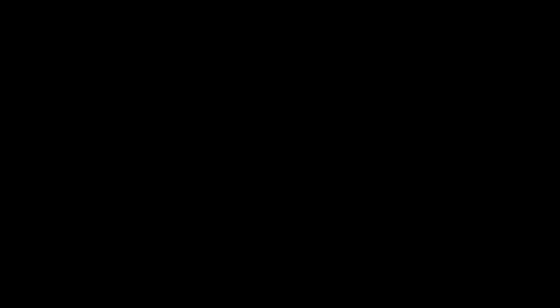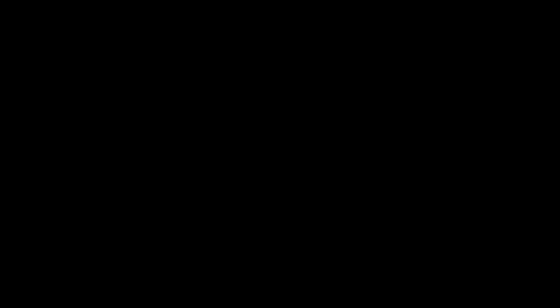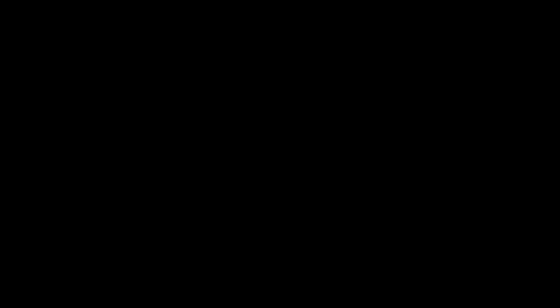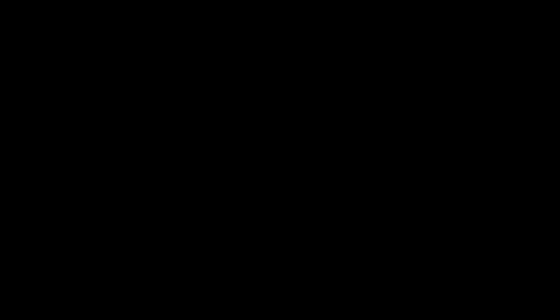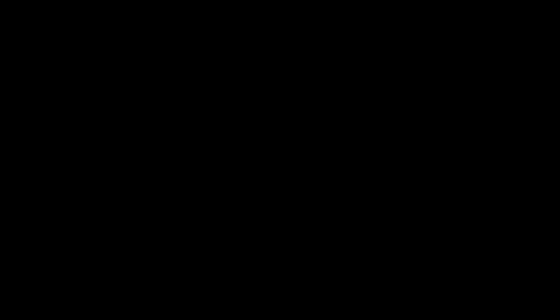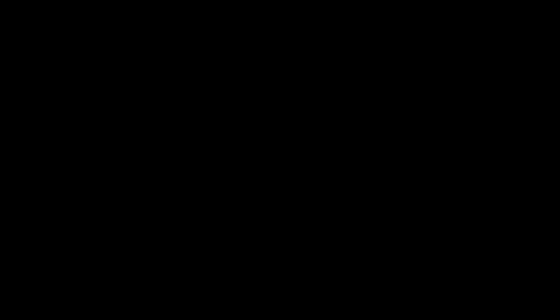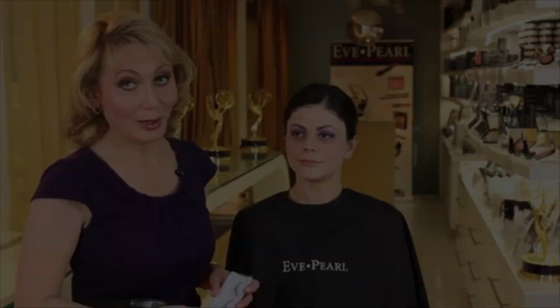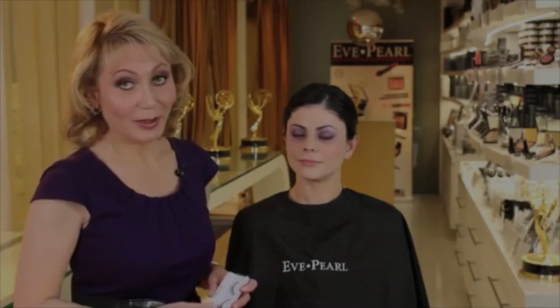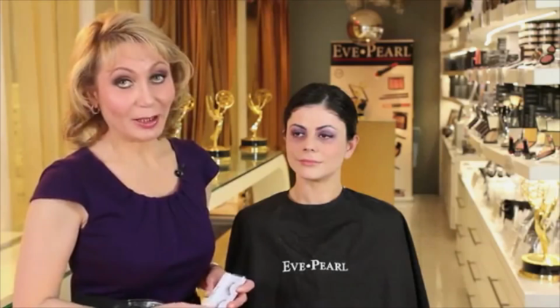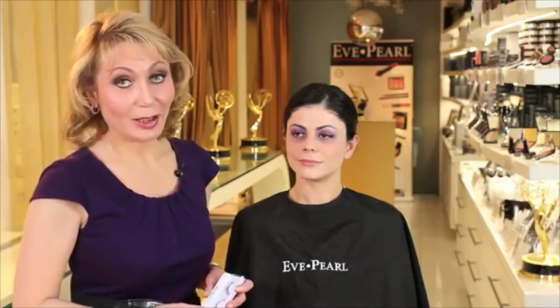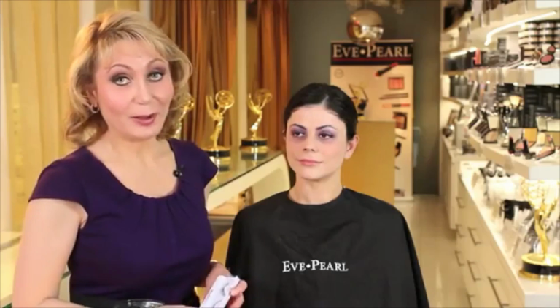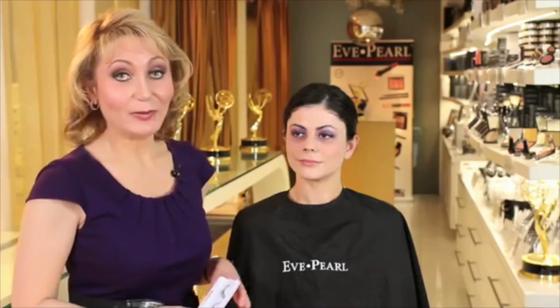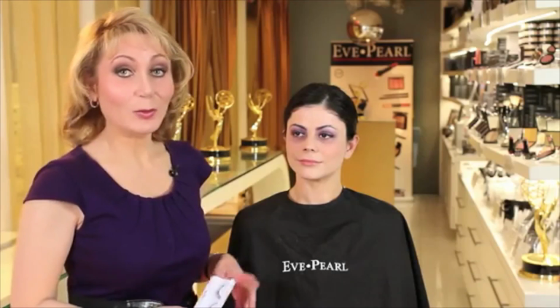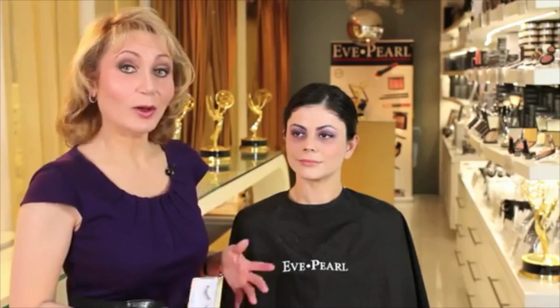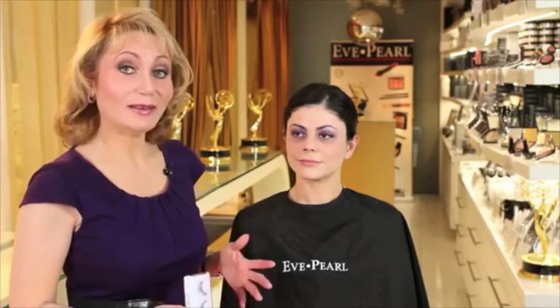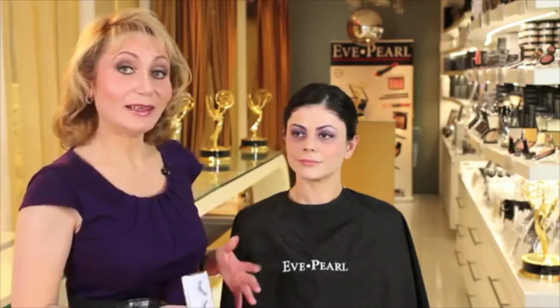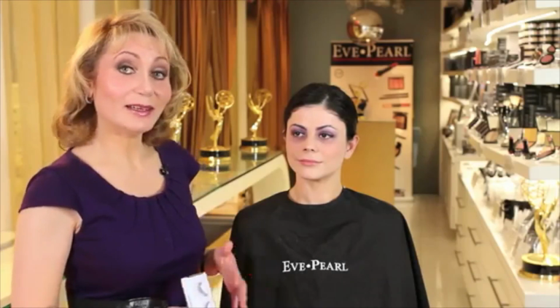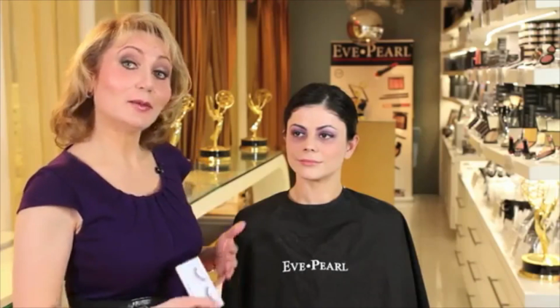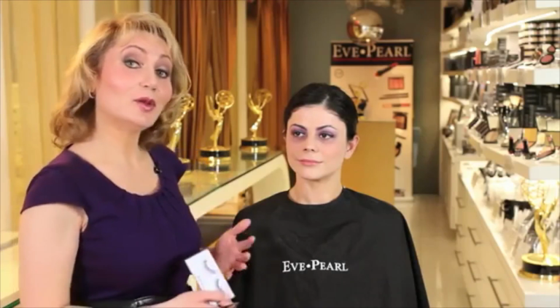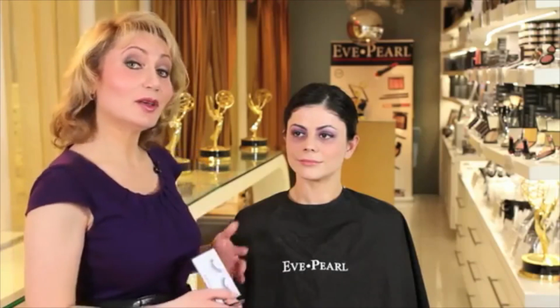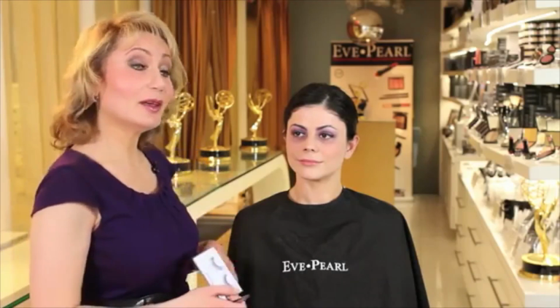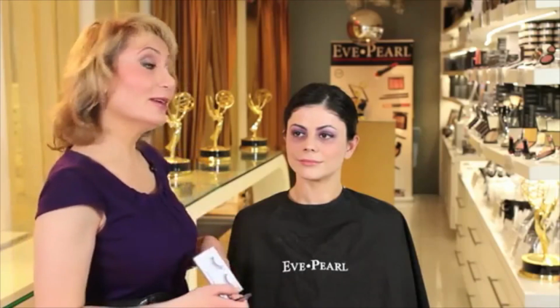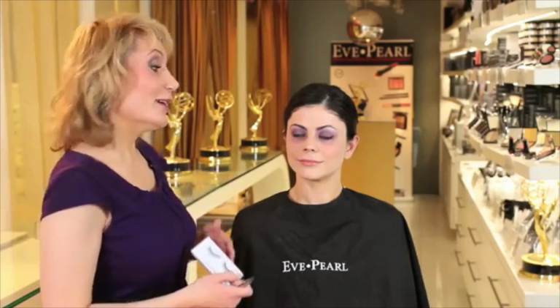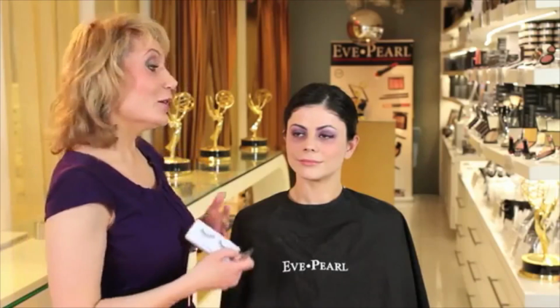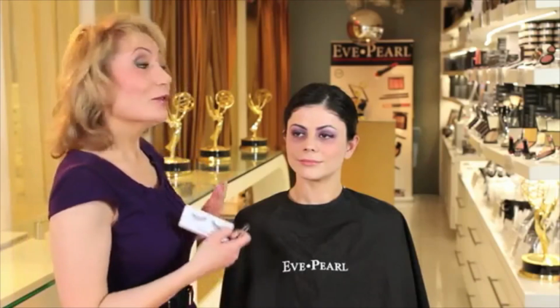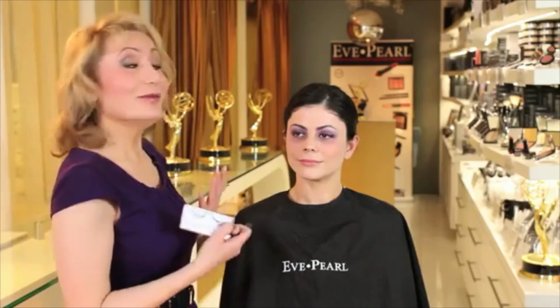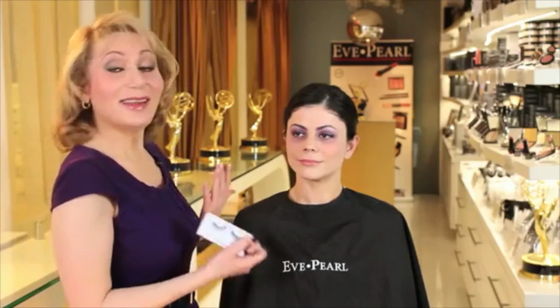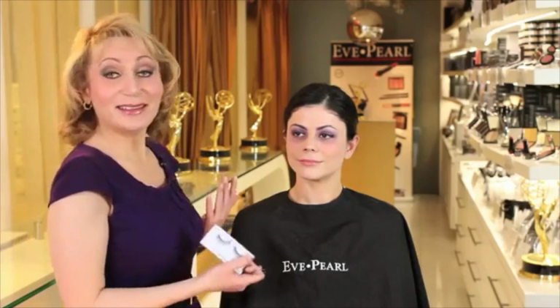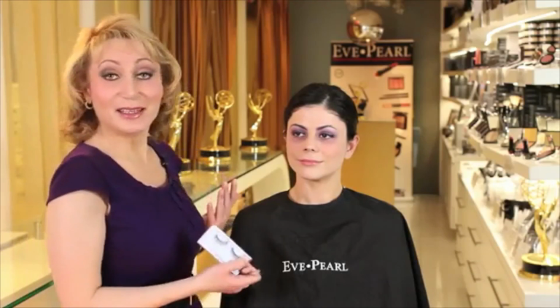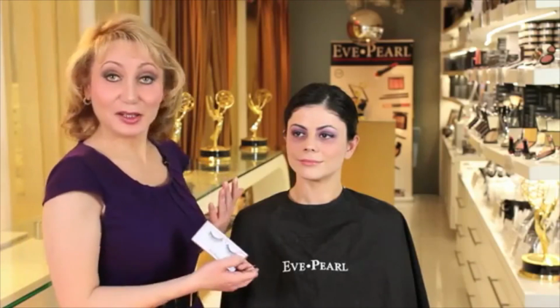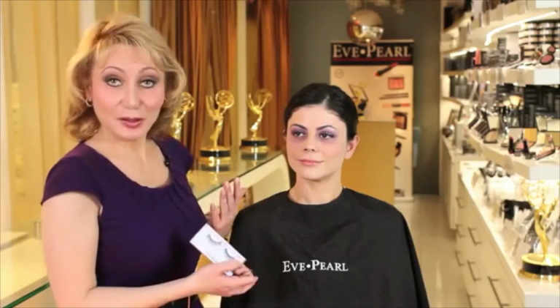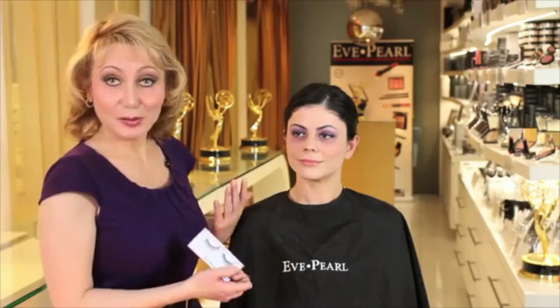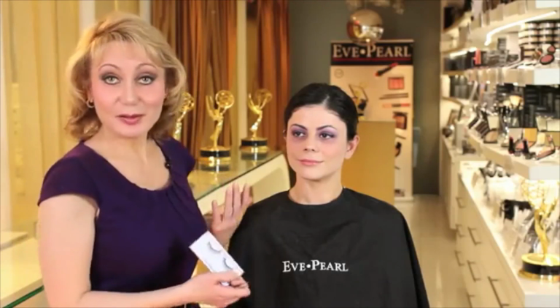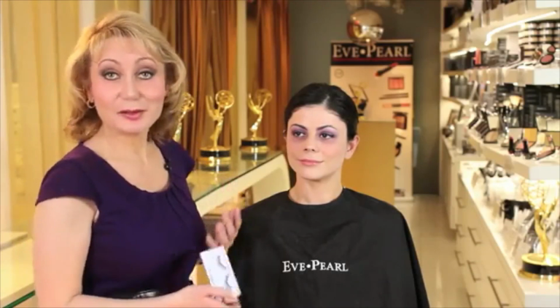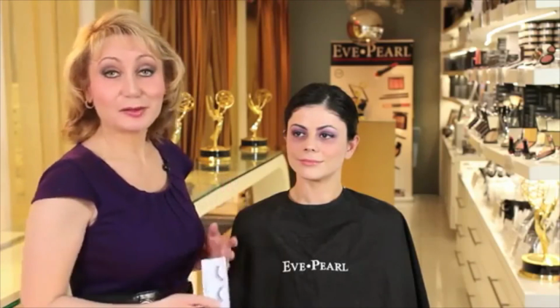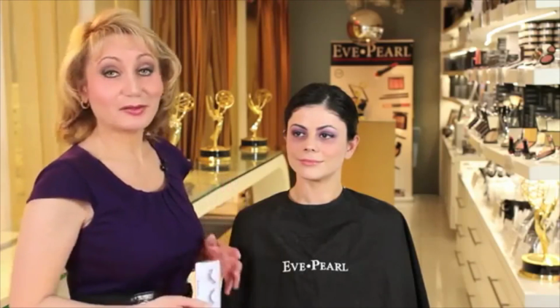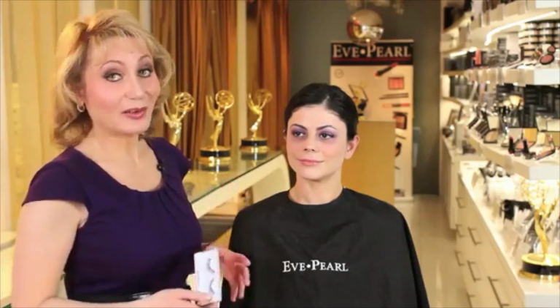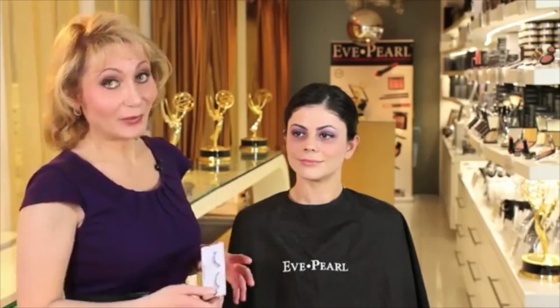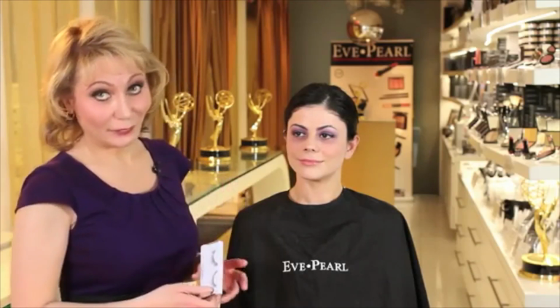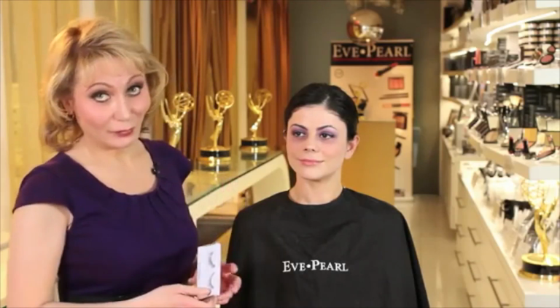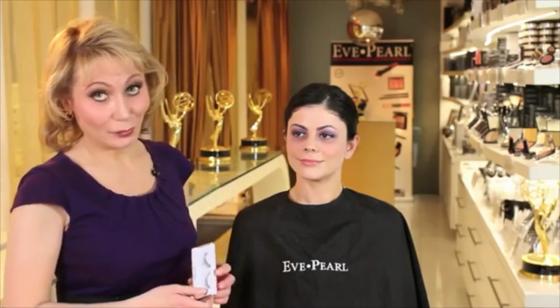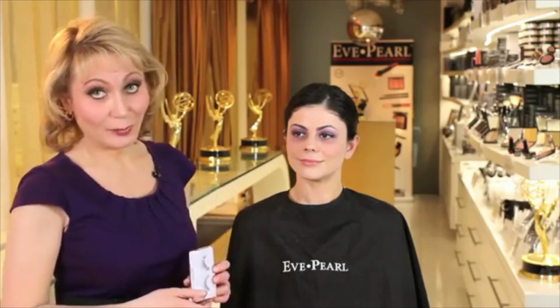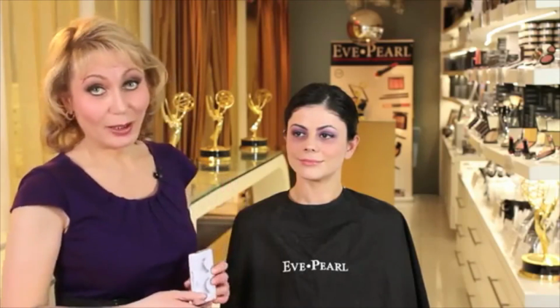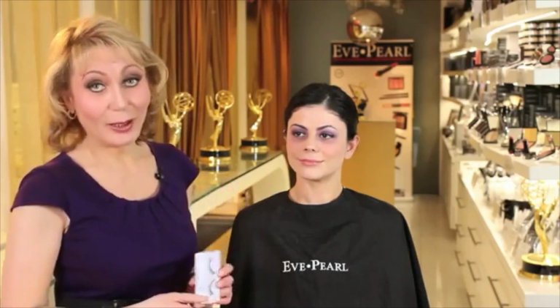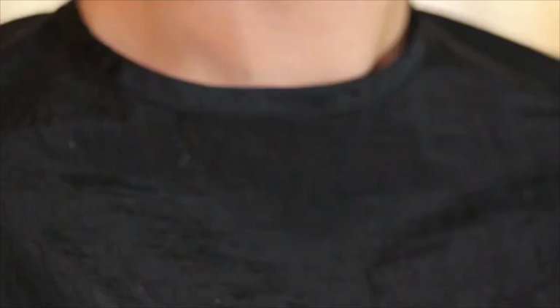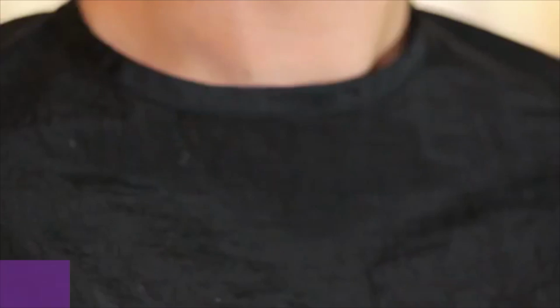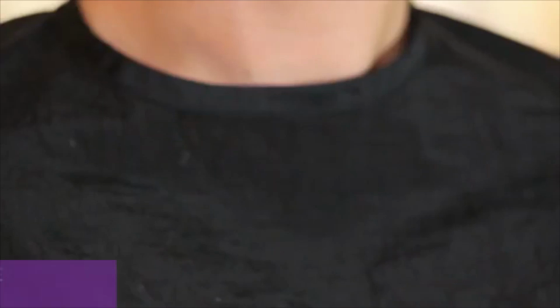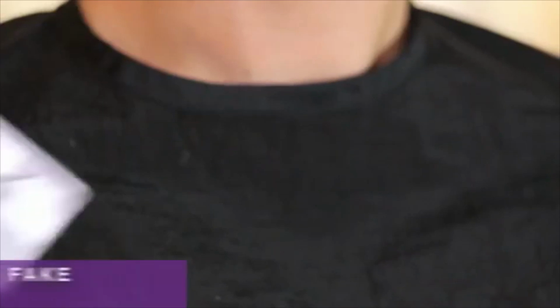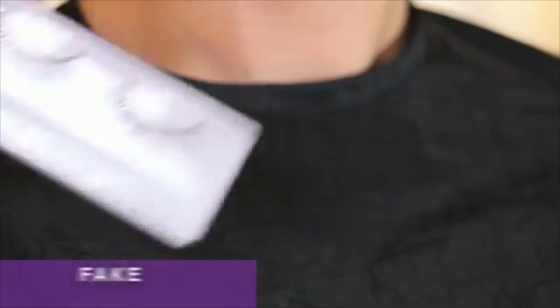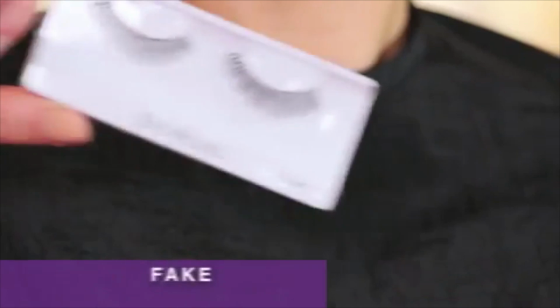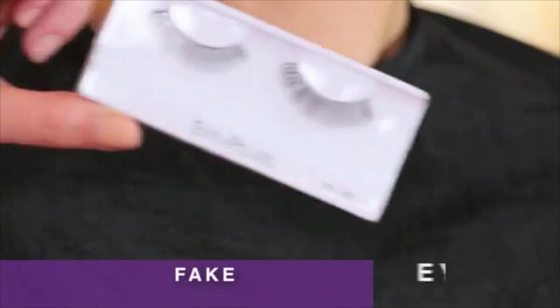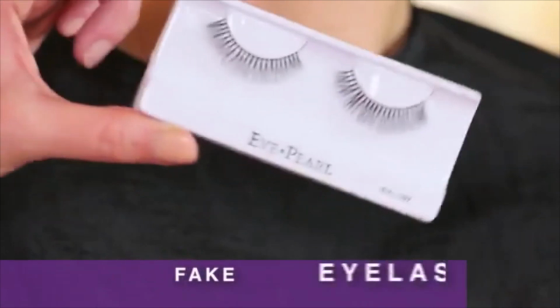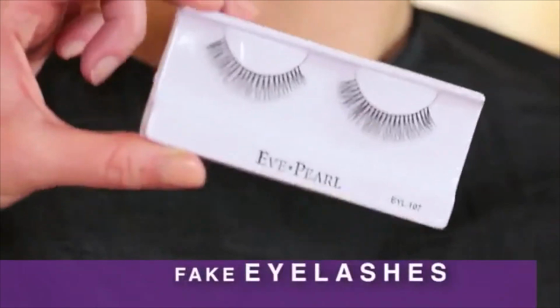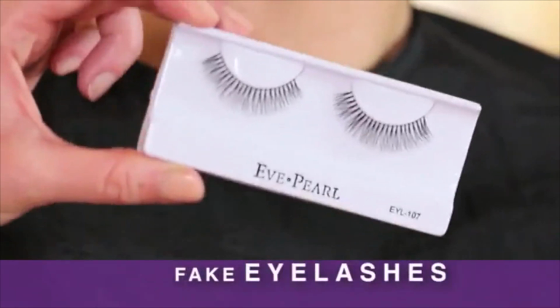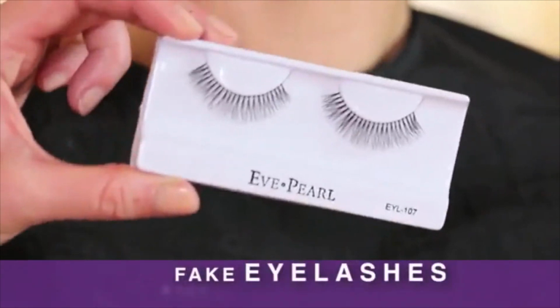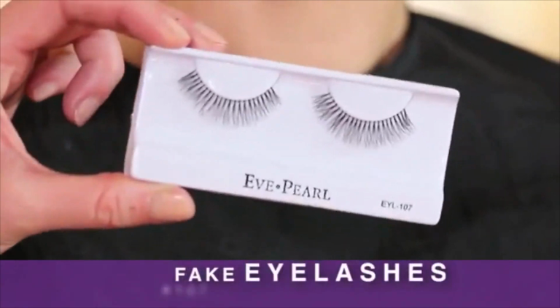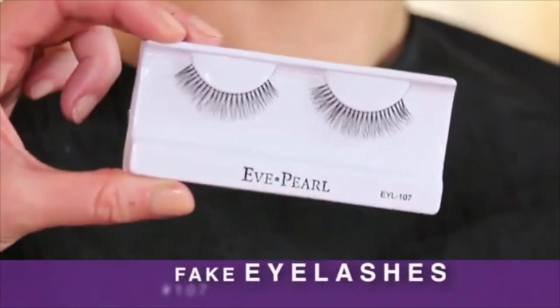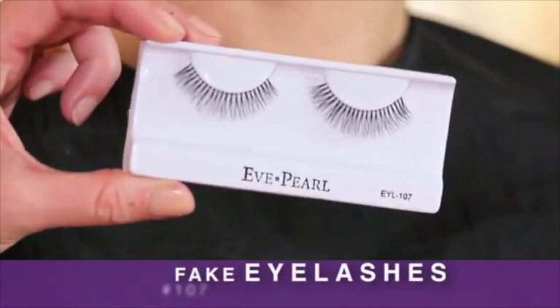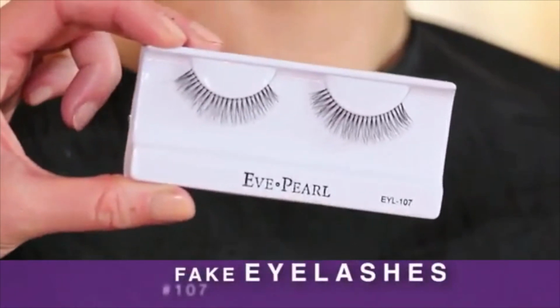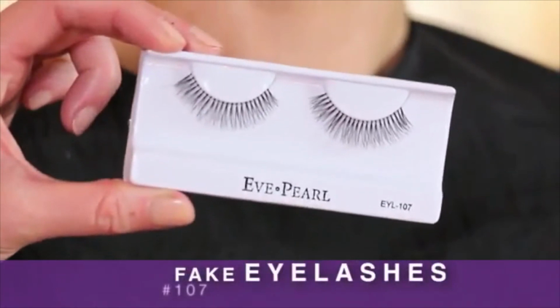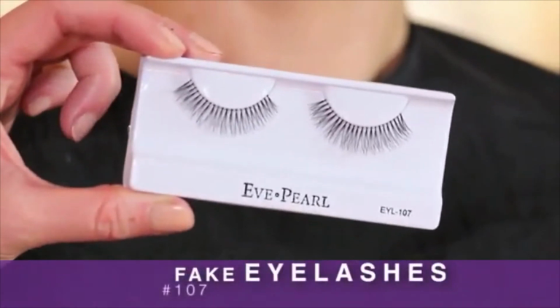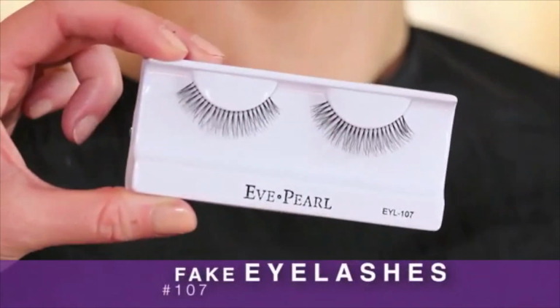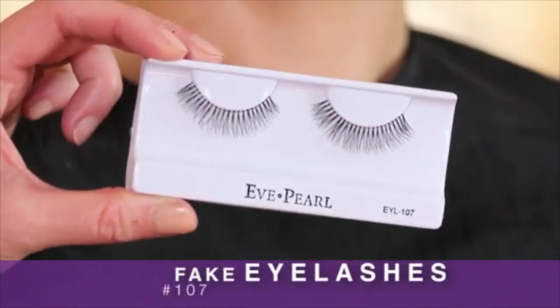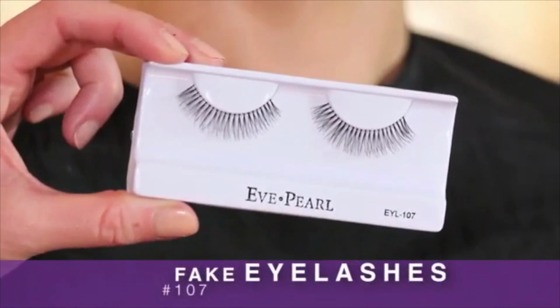Really punch up your eye makeup. If you want to take it from looking nice and cute to va-va-va-voom, I would suggest adding a little bit of fake eyelashes.